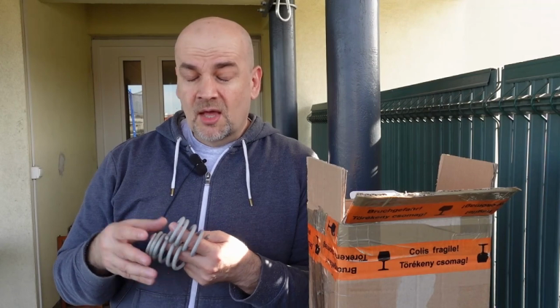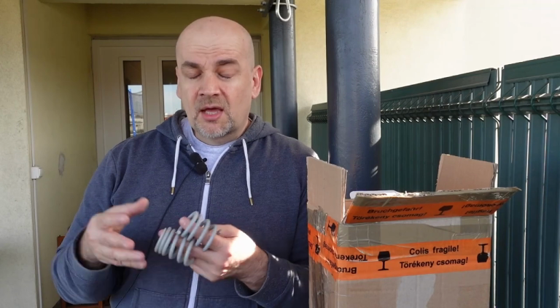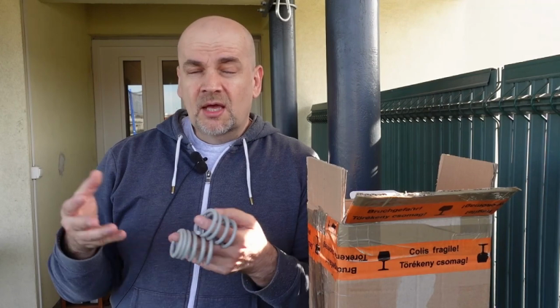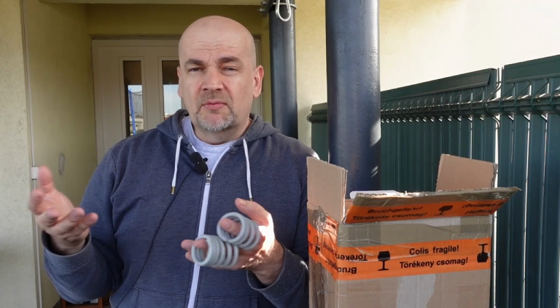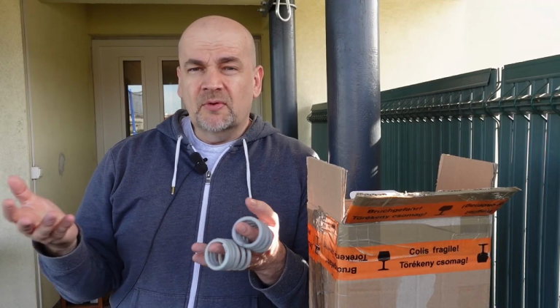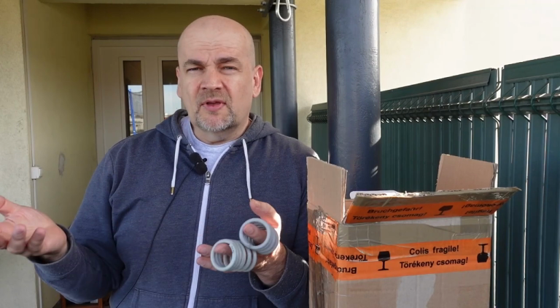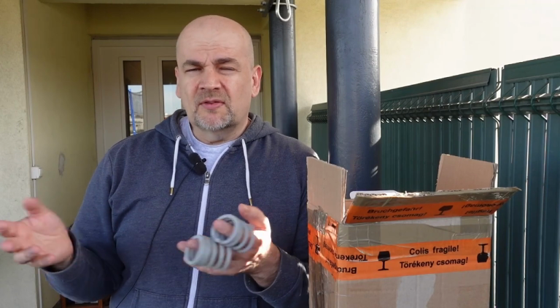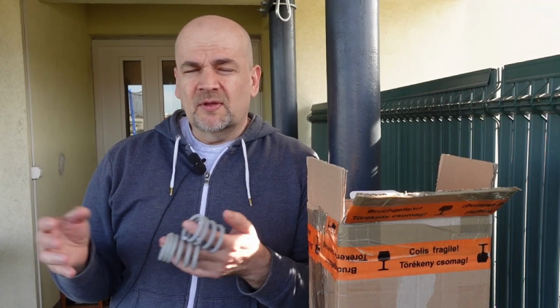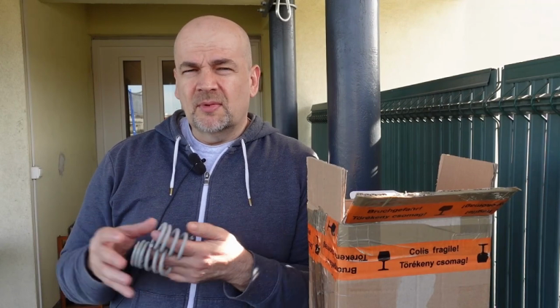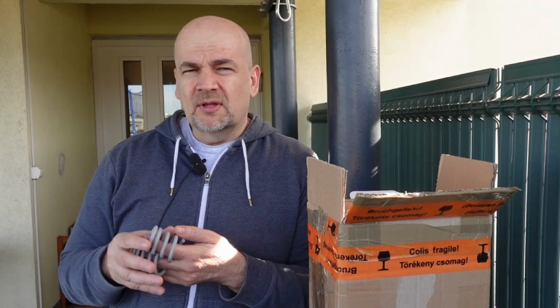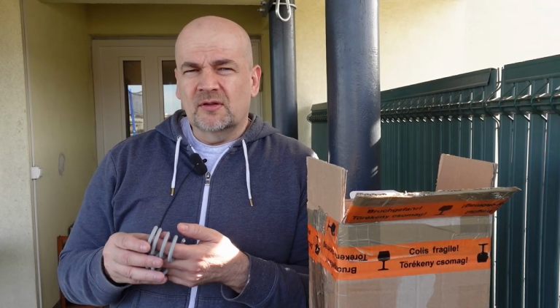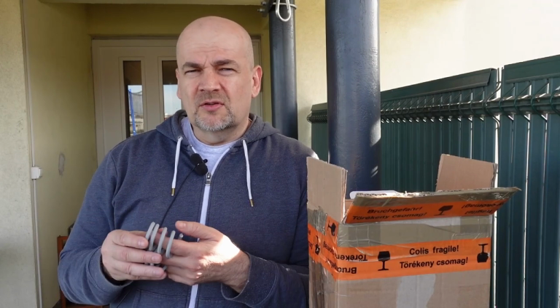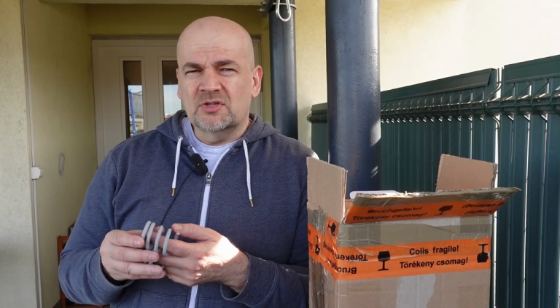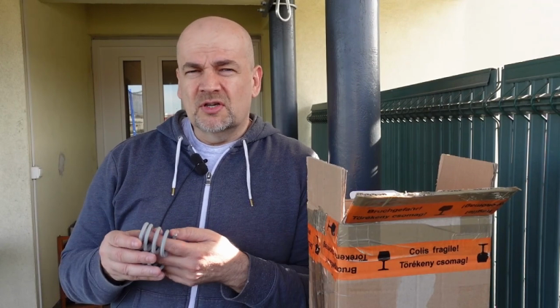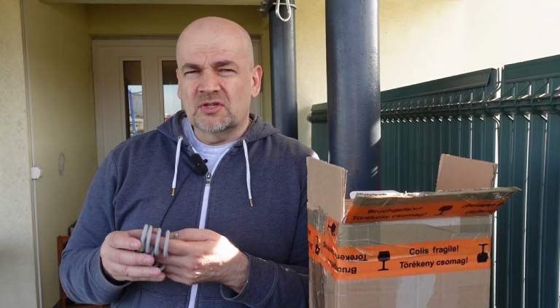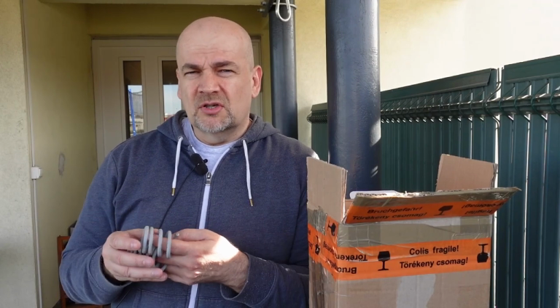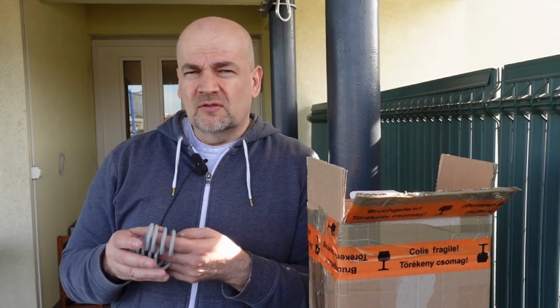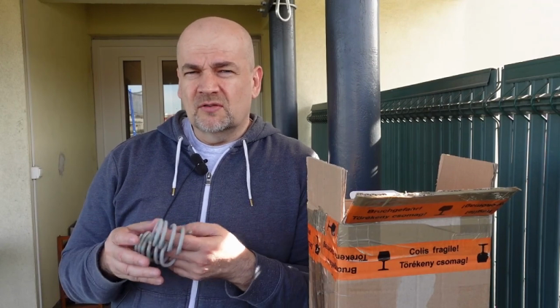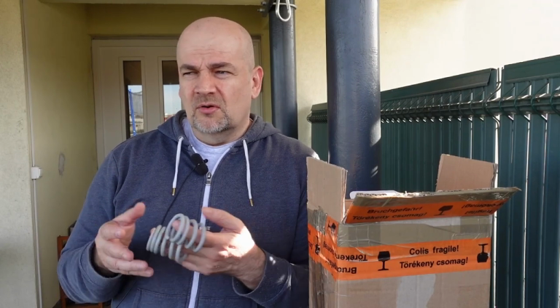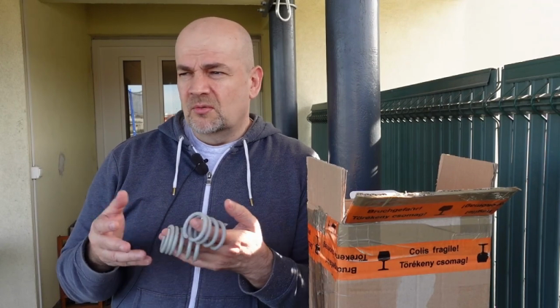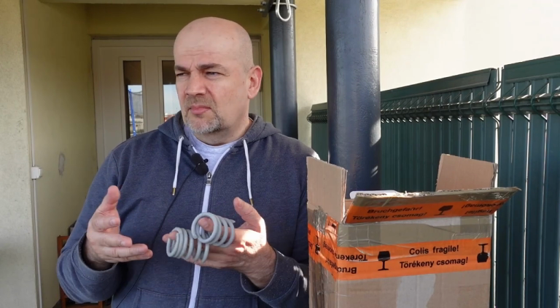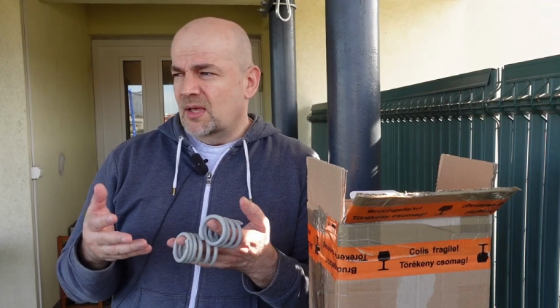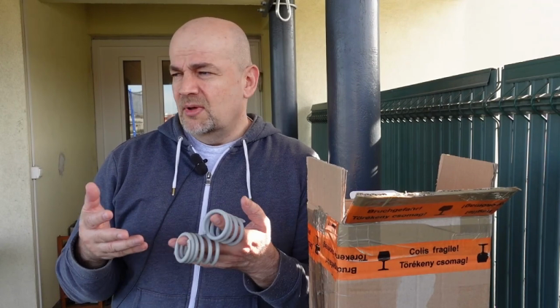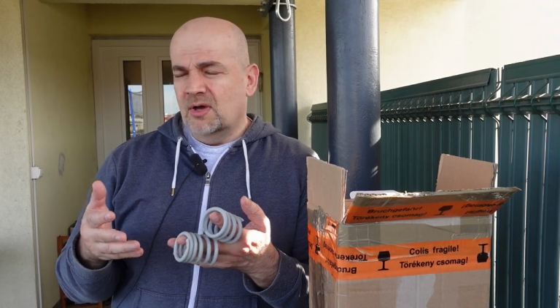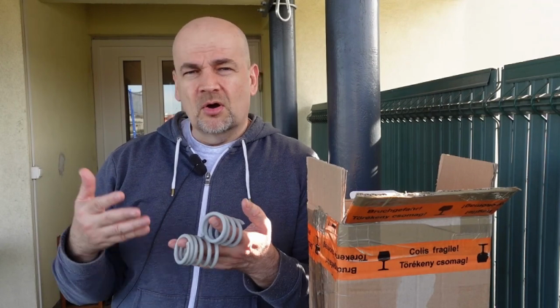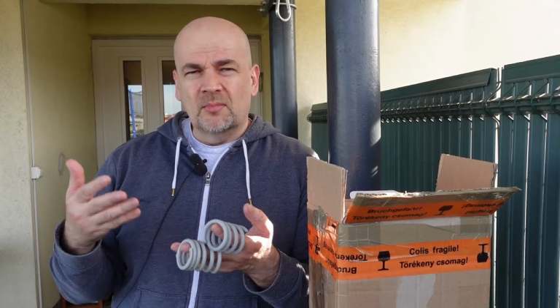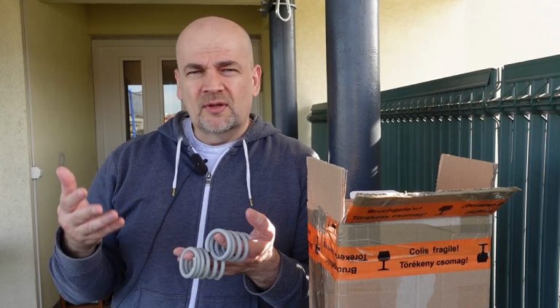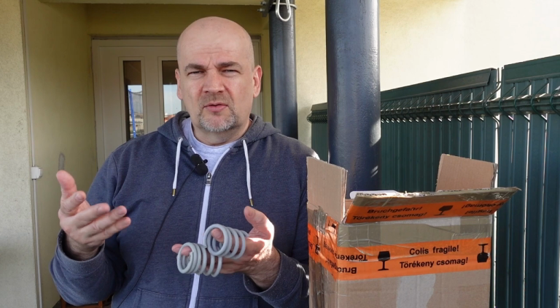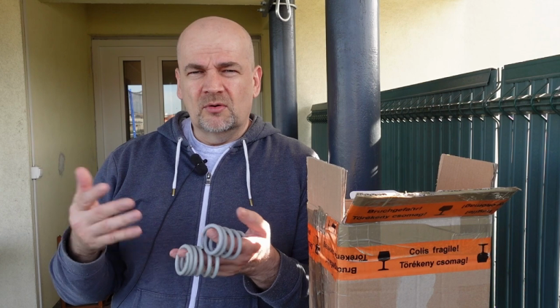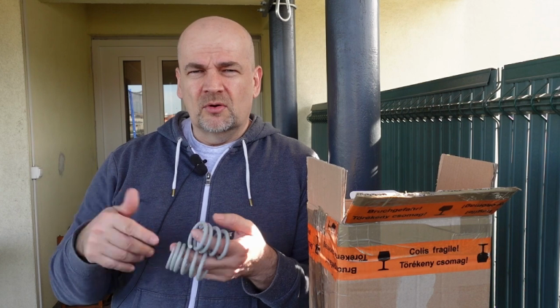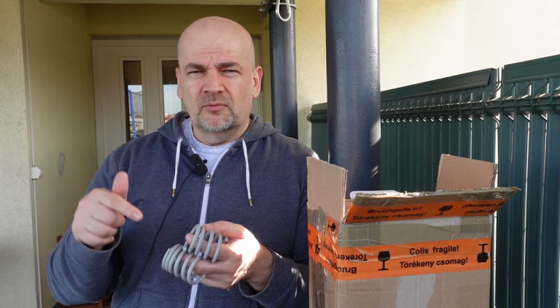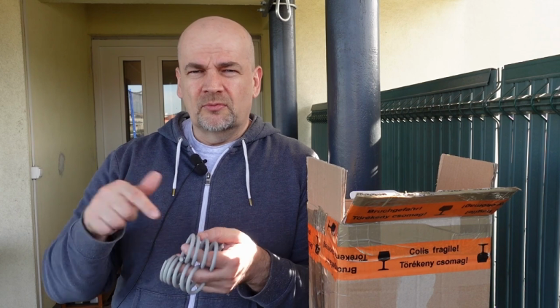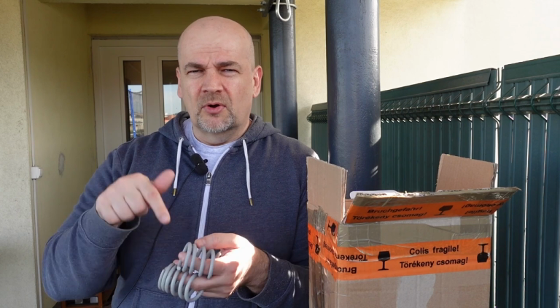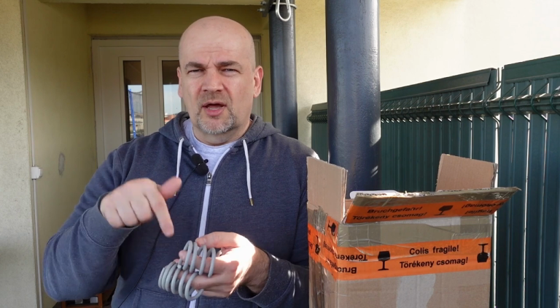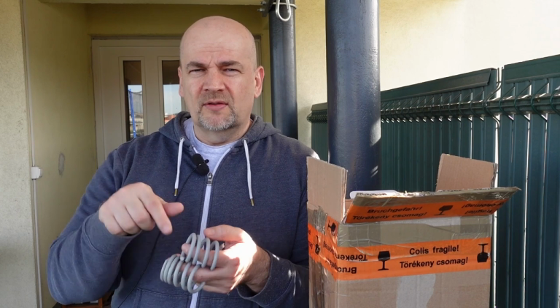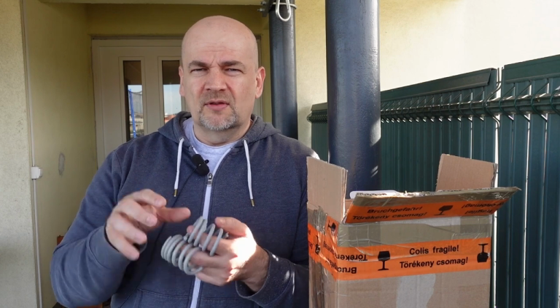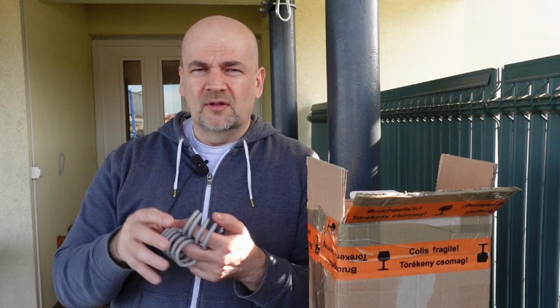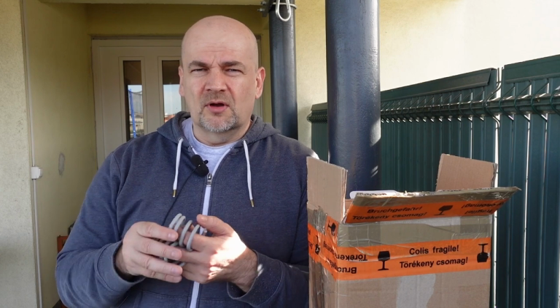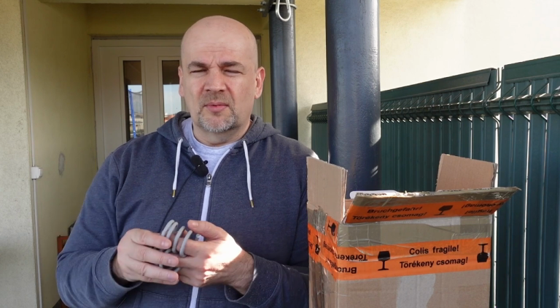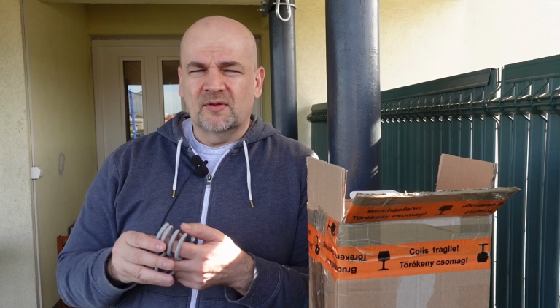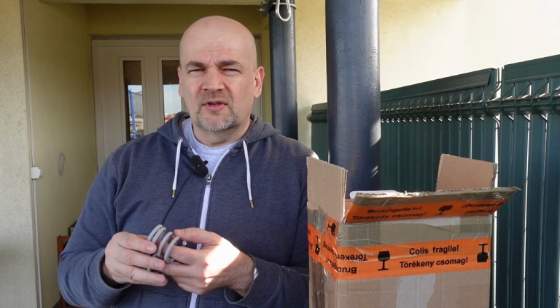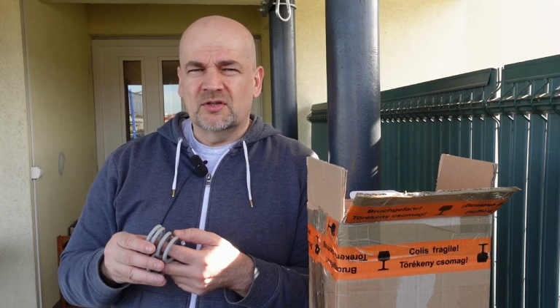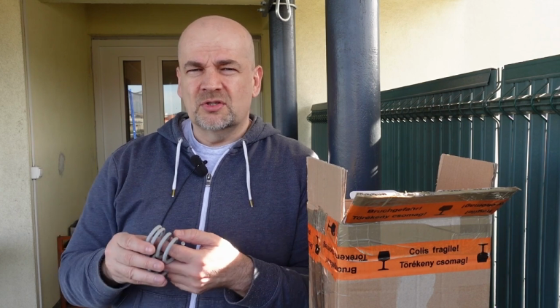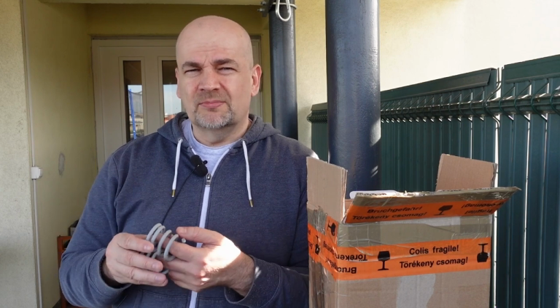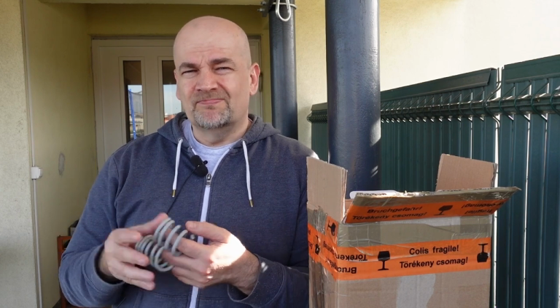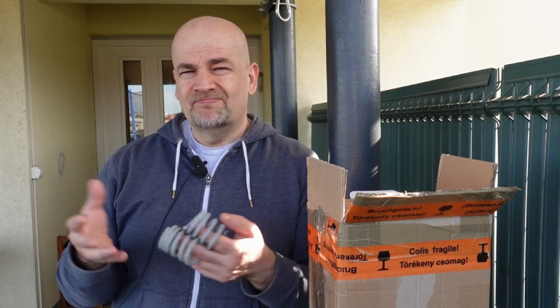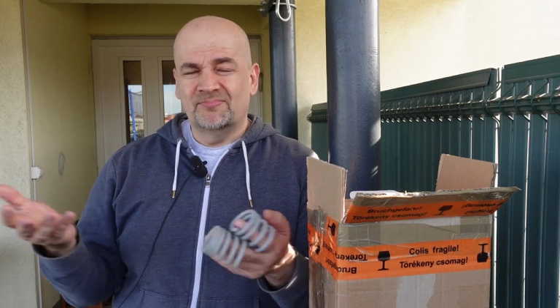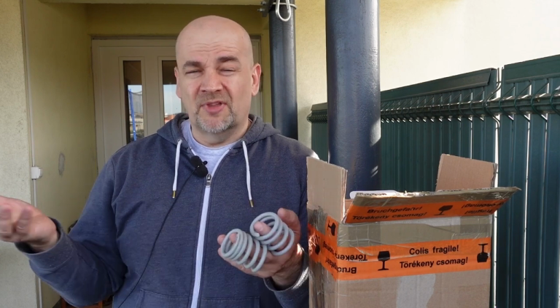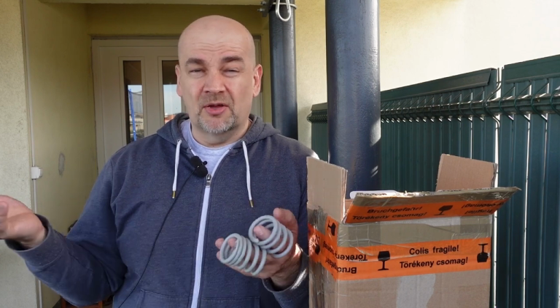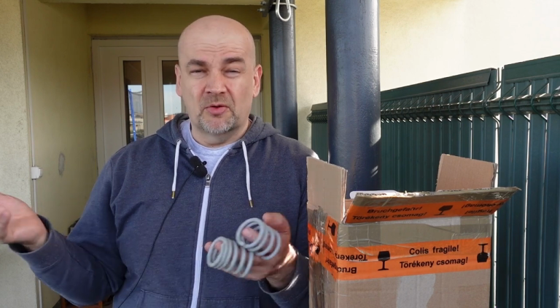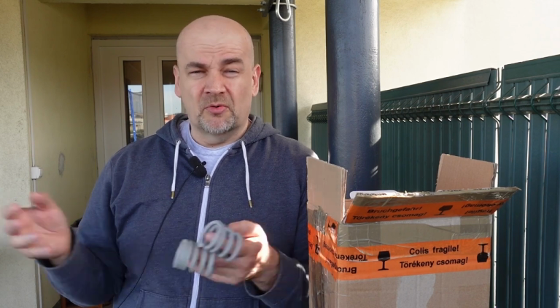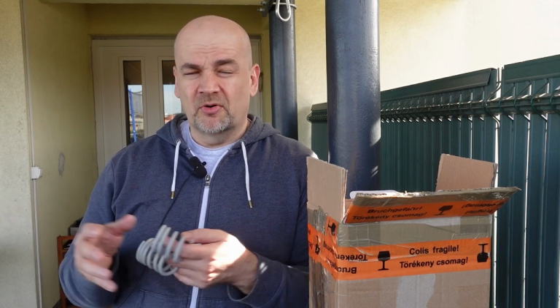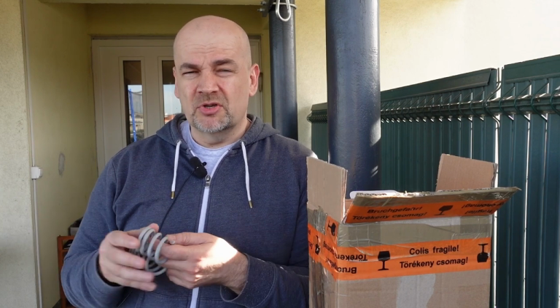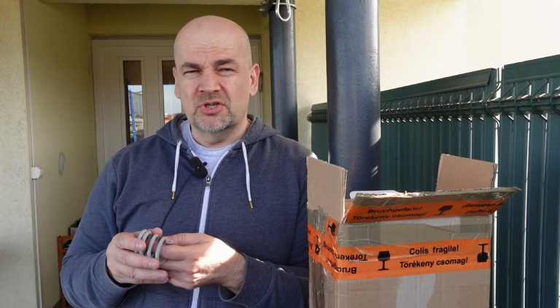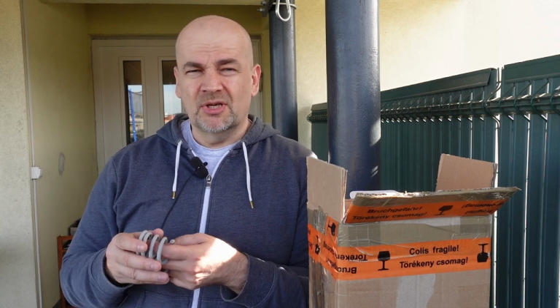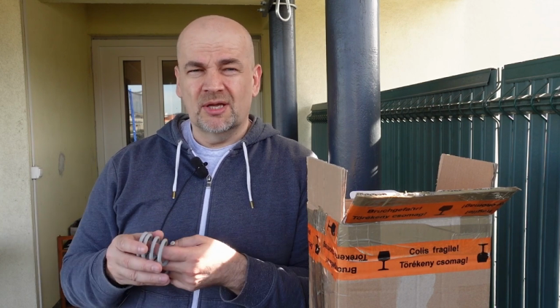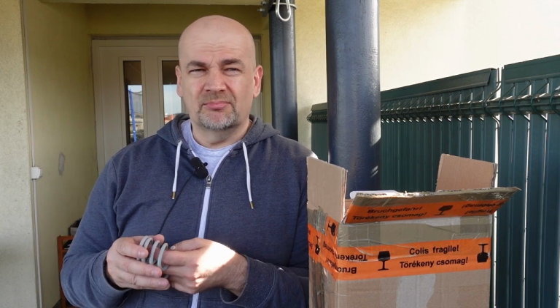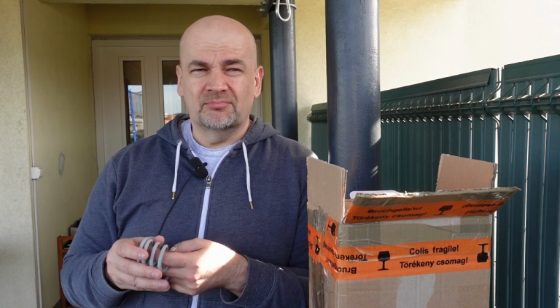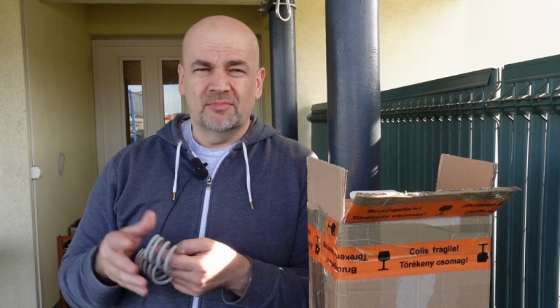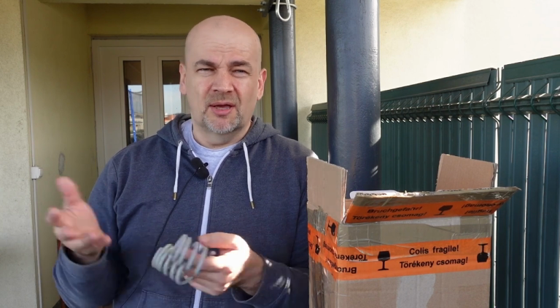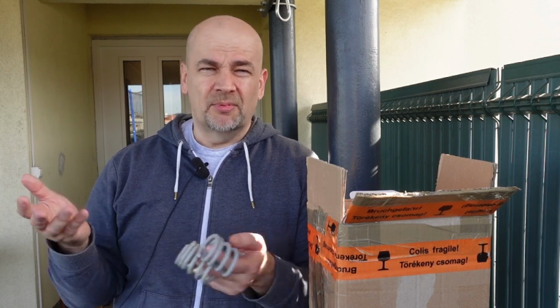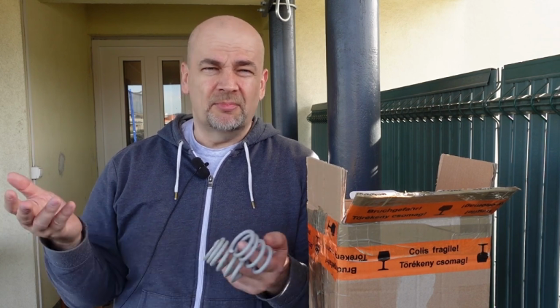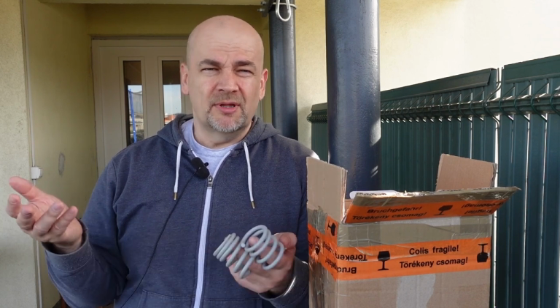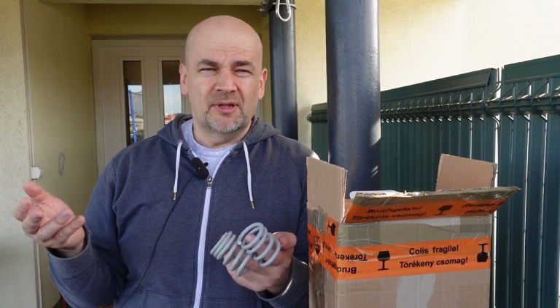If you have some other suggestions or comments, you know — a few lines in the comment section. Thank you for watching, and happy printing!